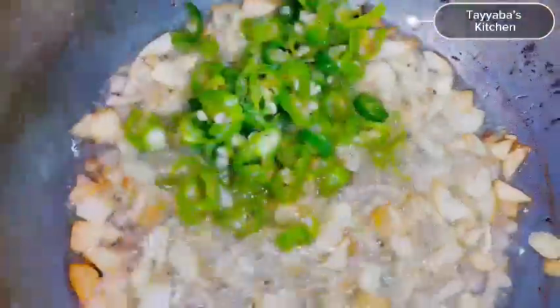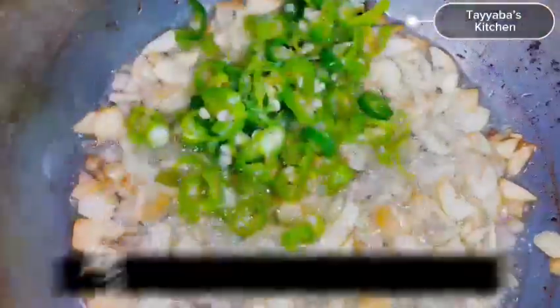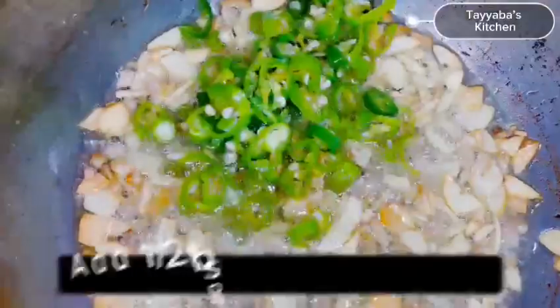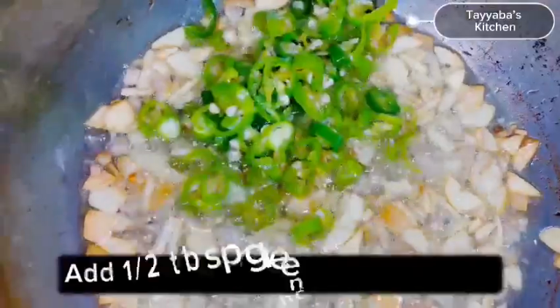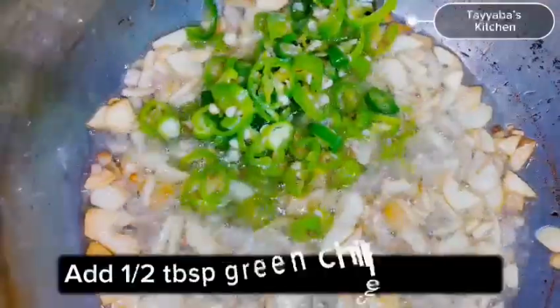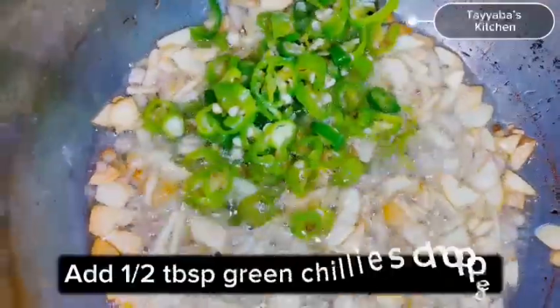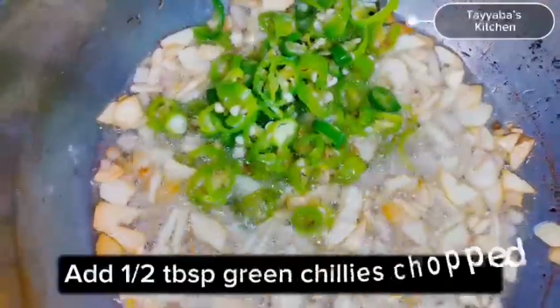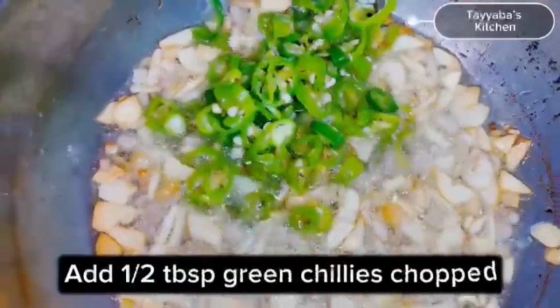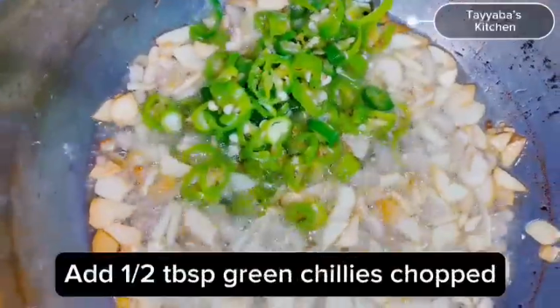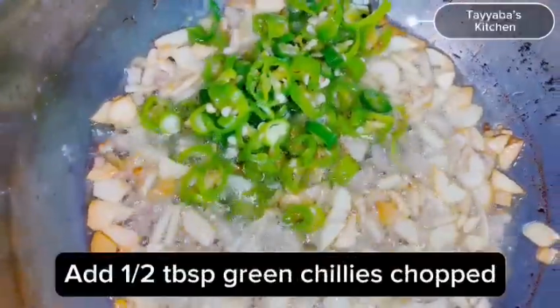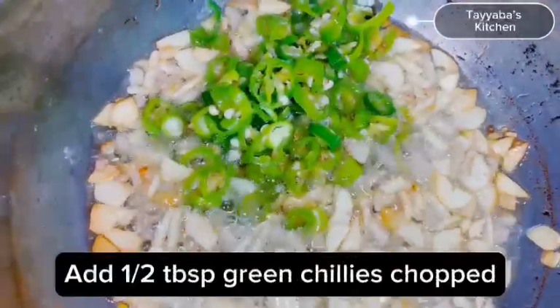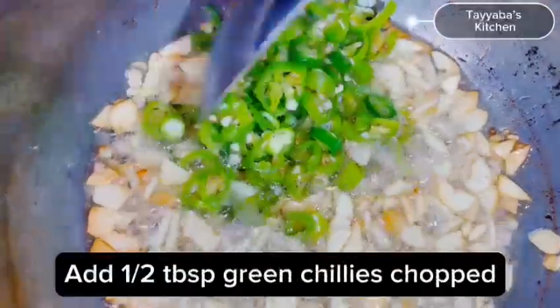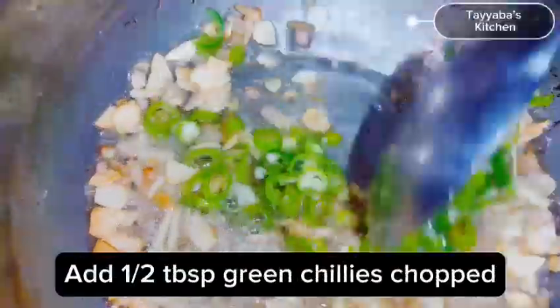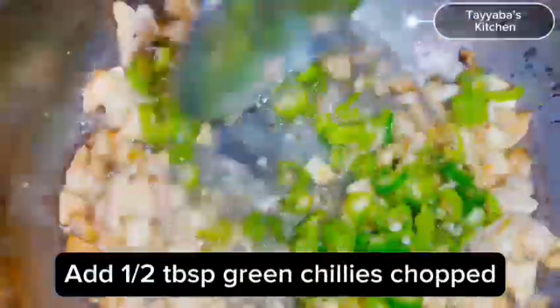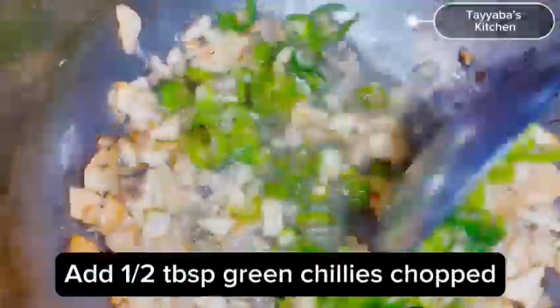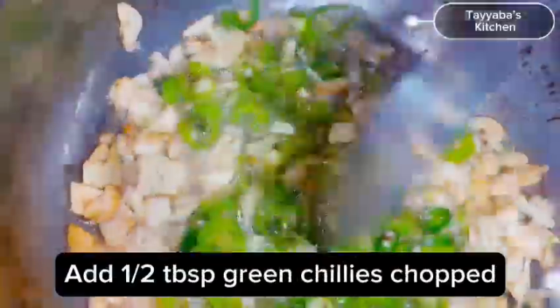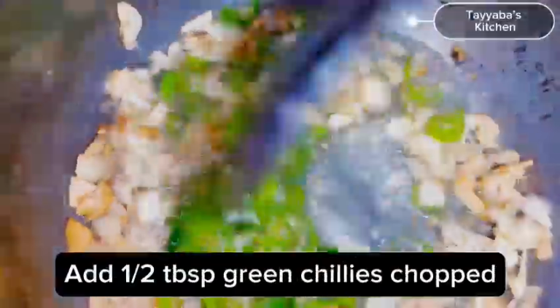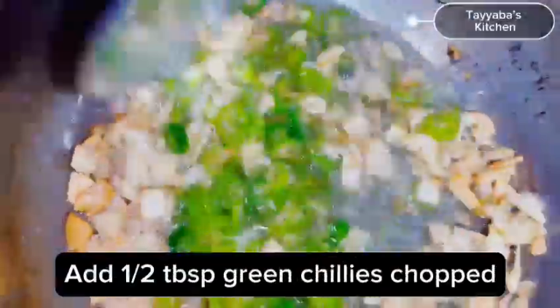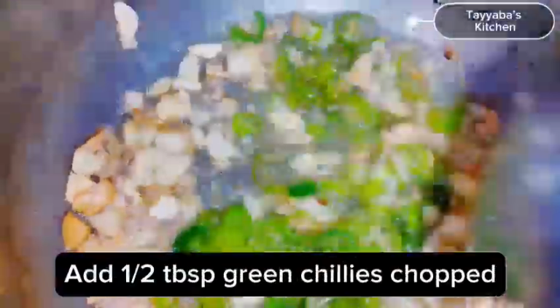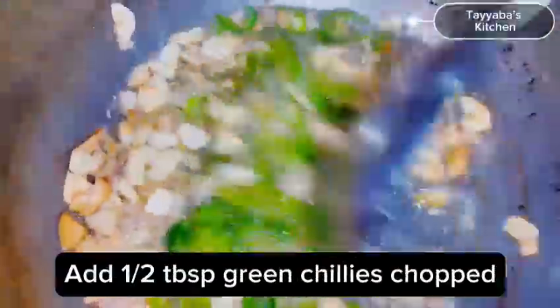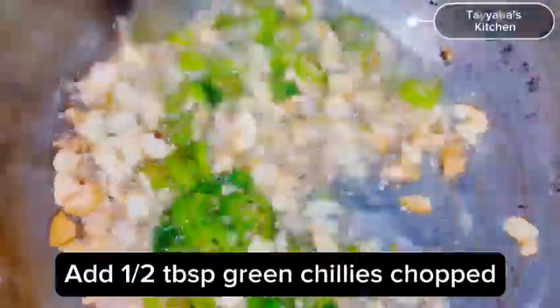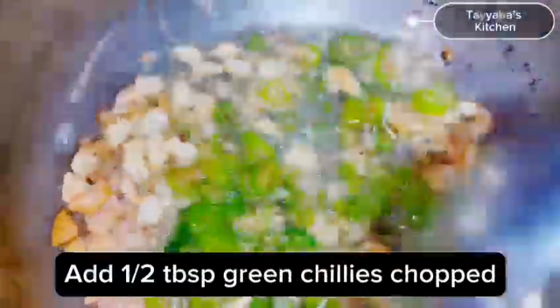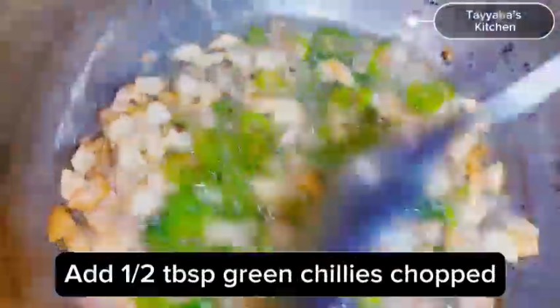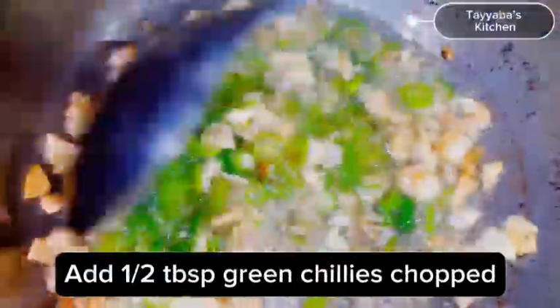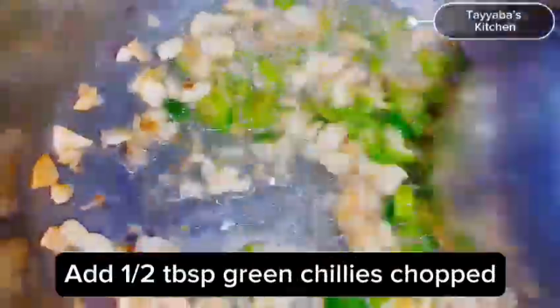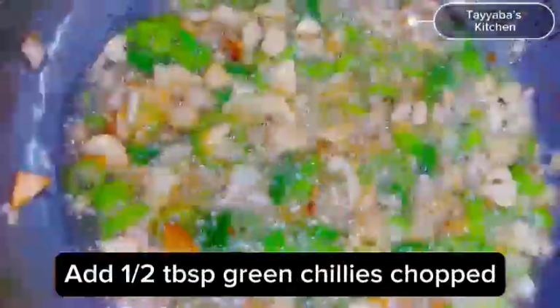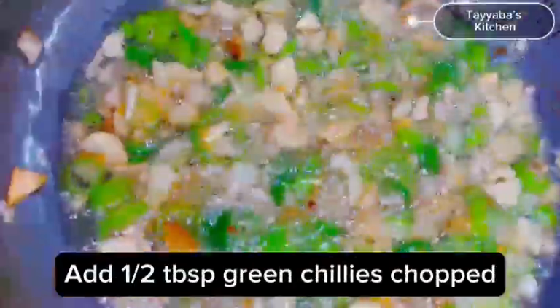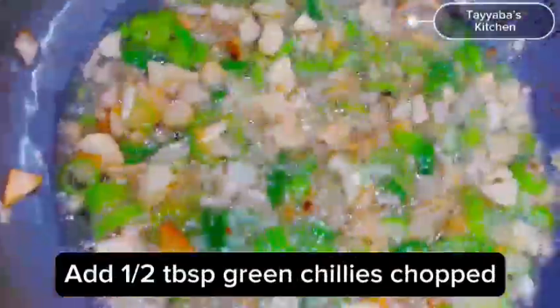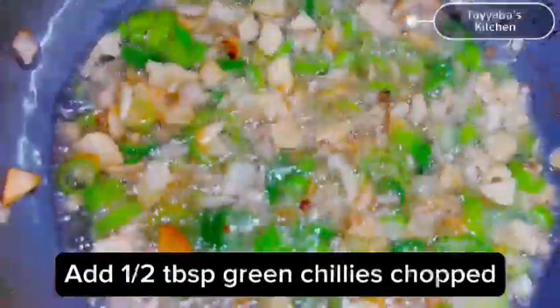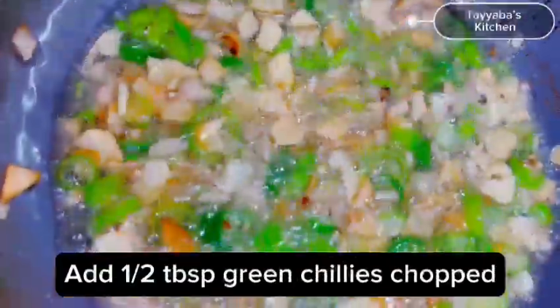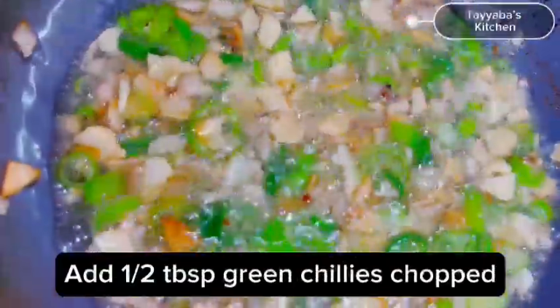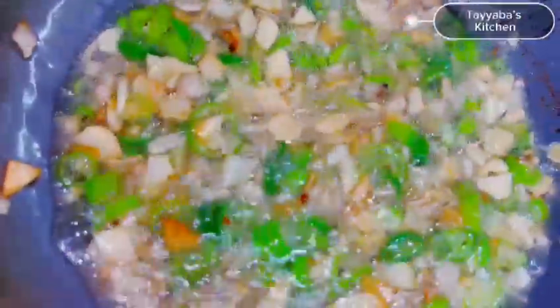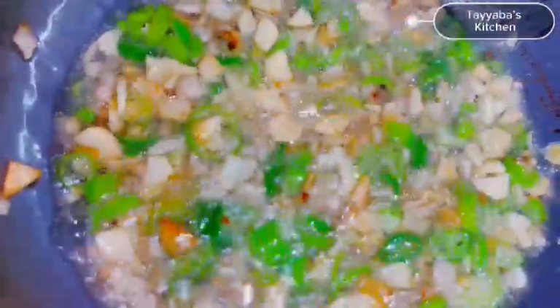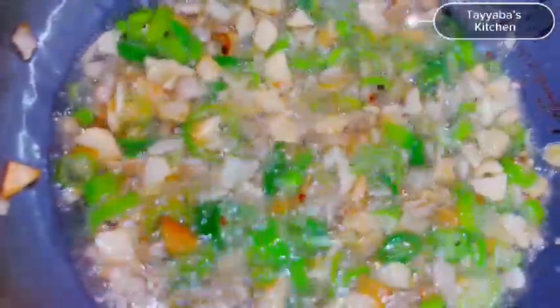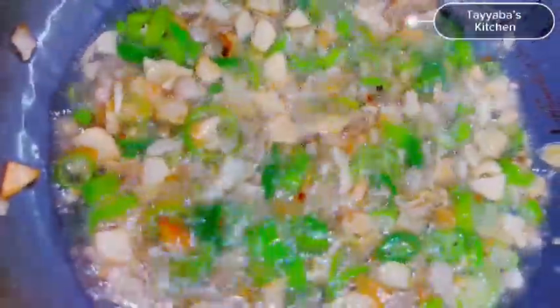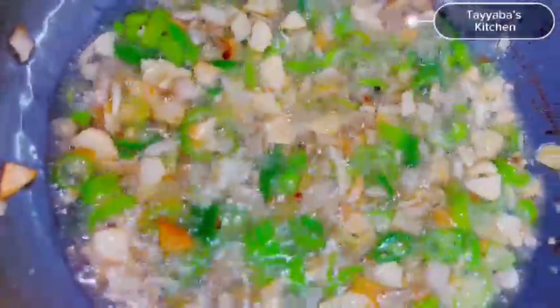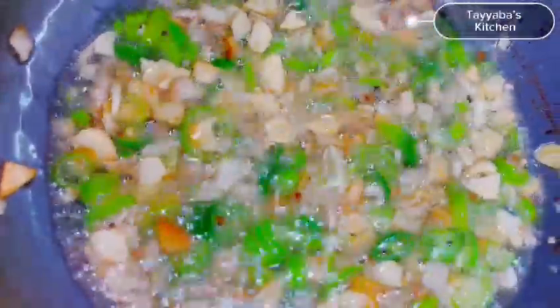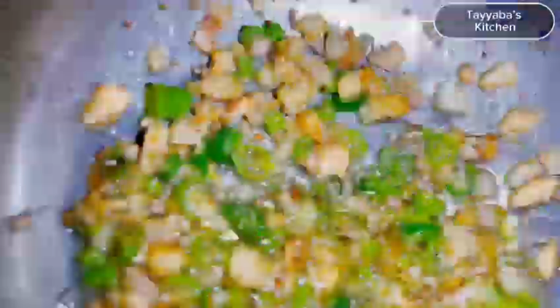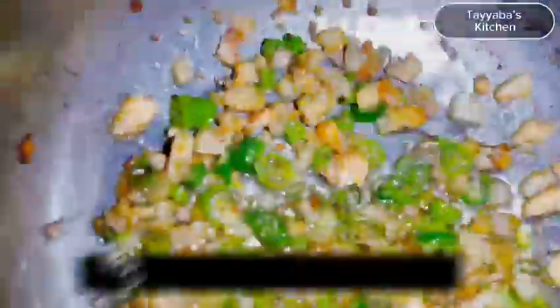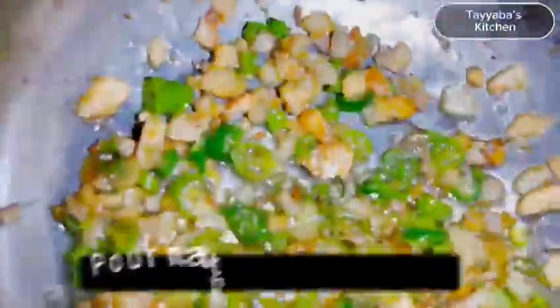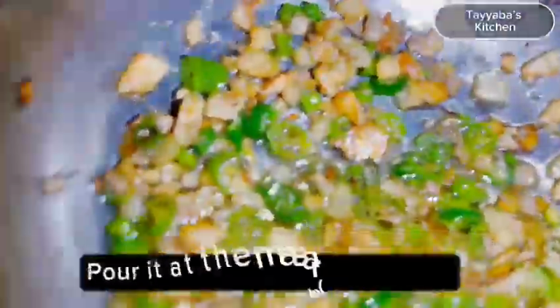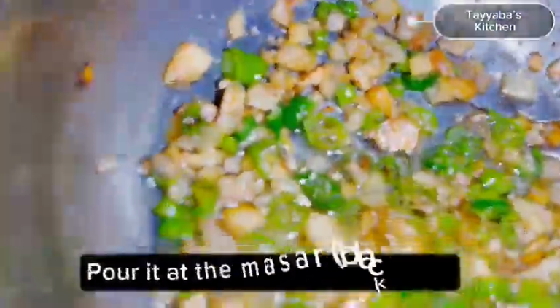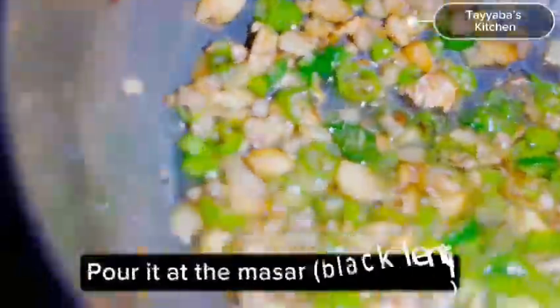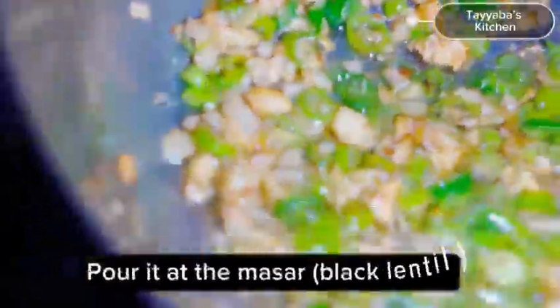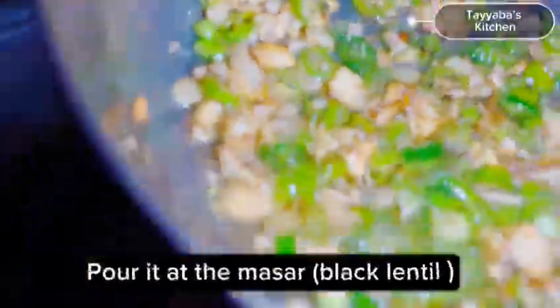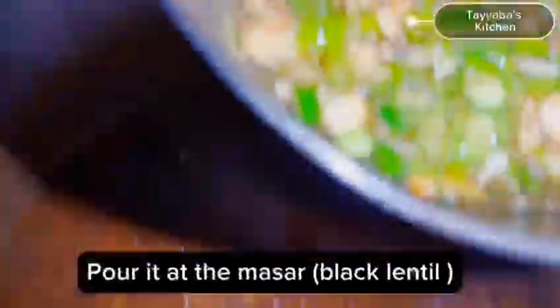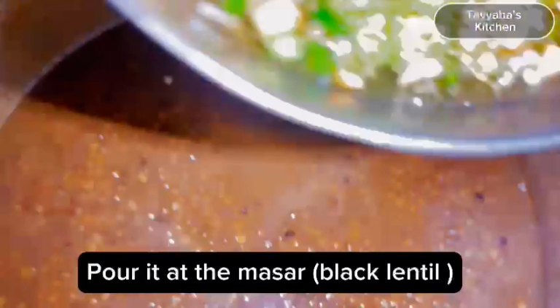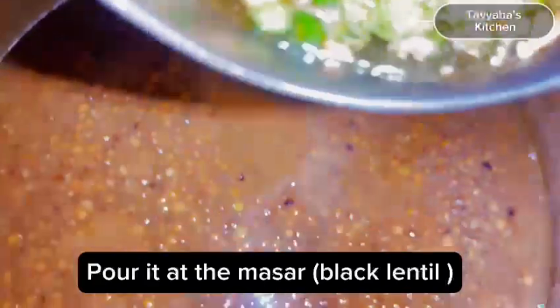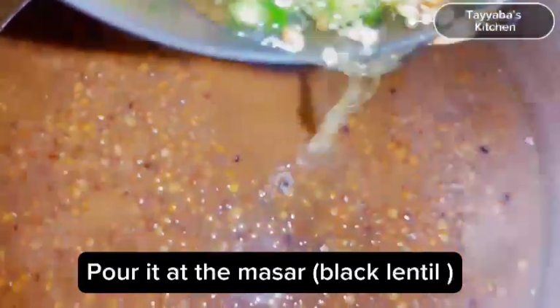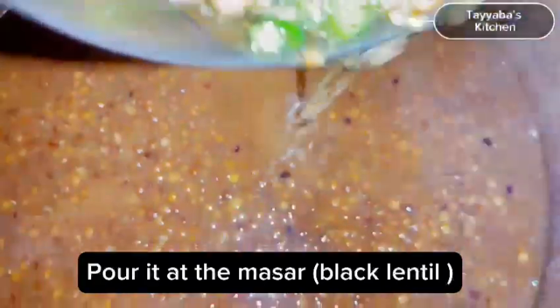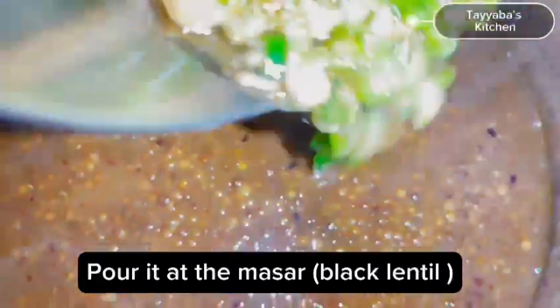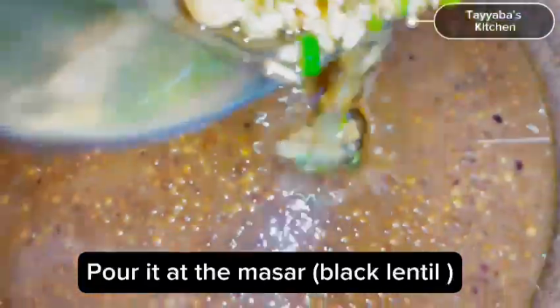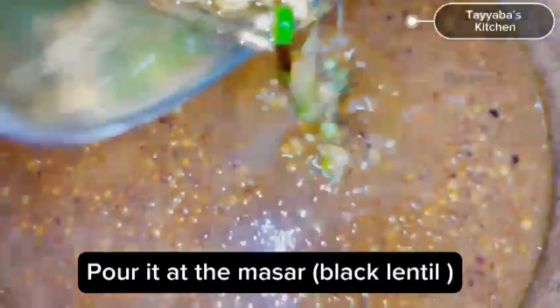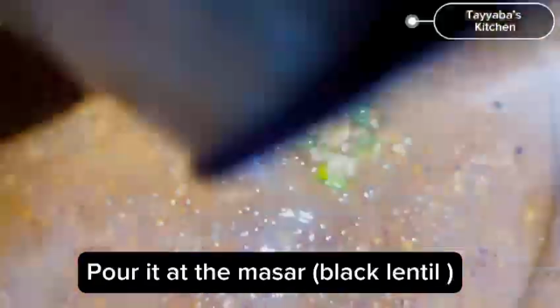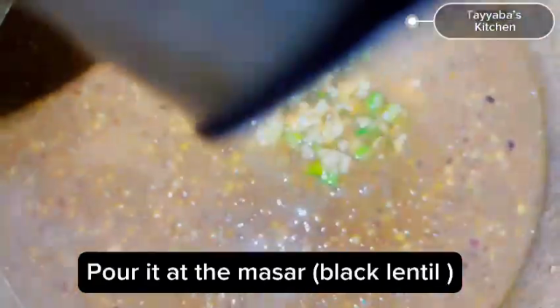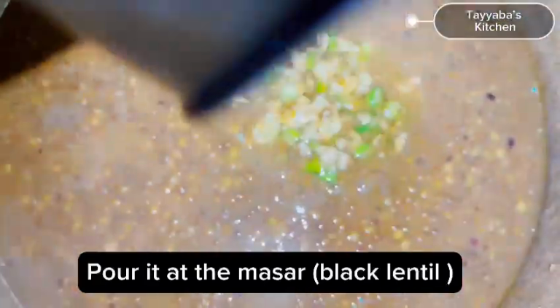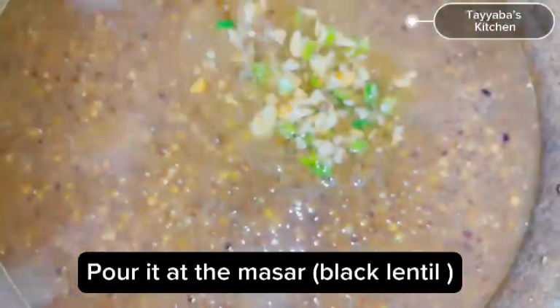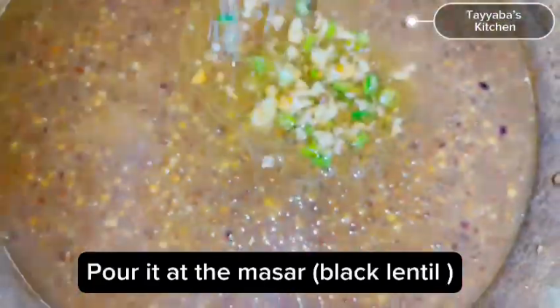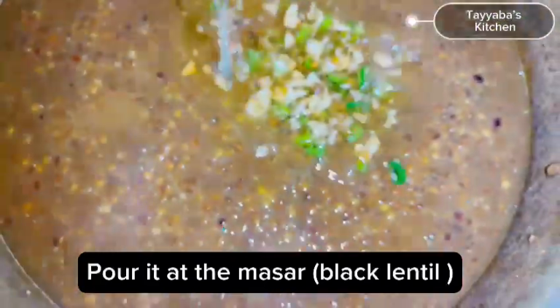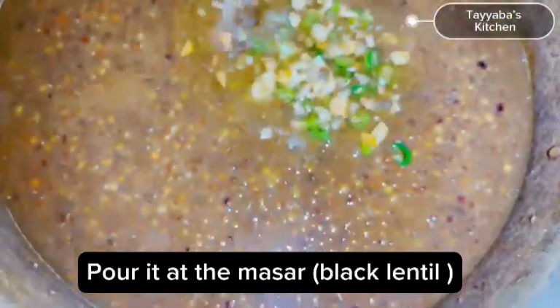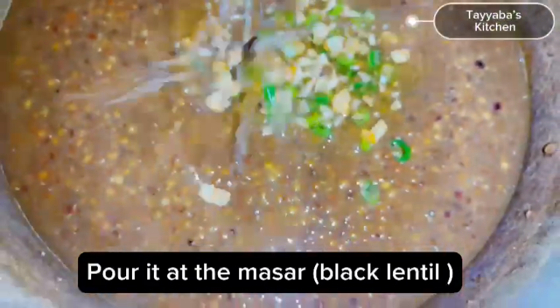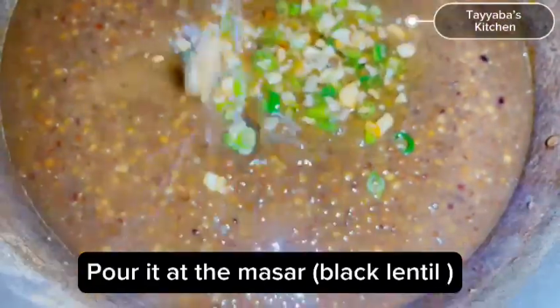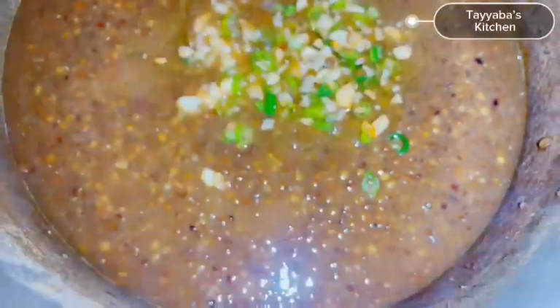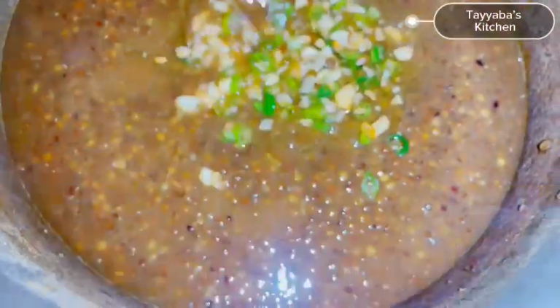Then add chopped green chilies, stir very well, and pour into the prepared Masar or black lentils.